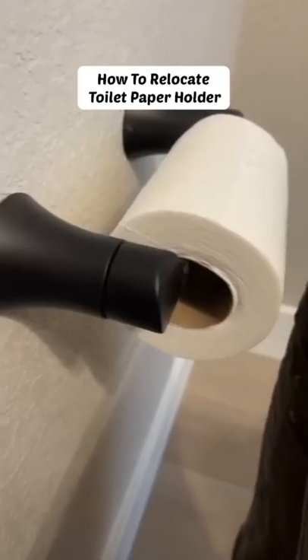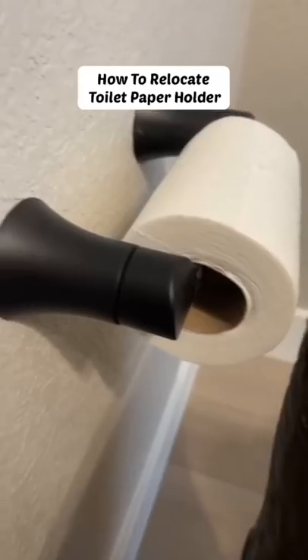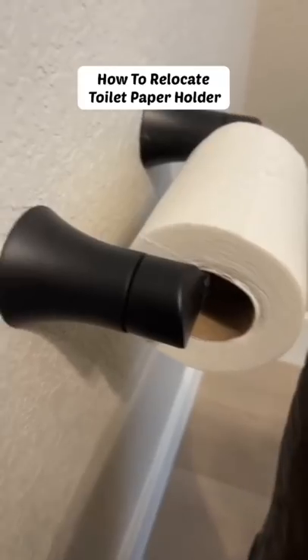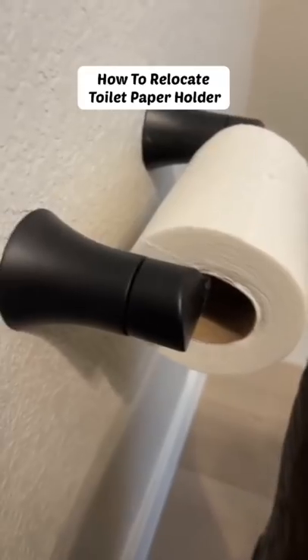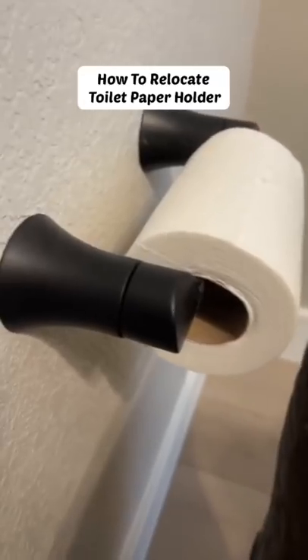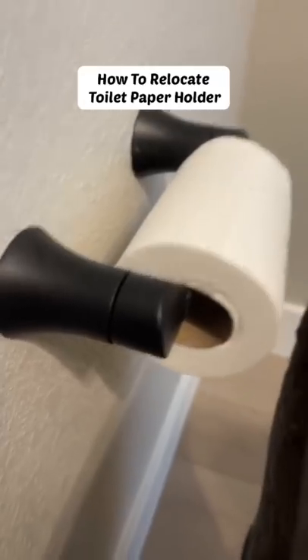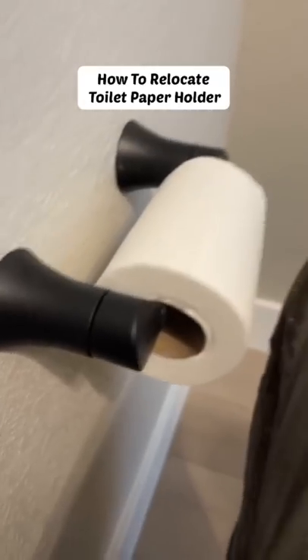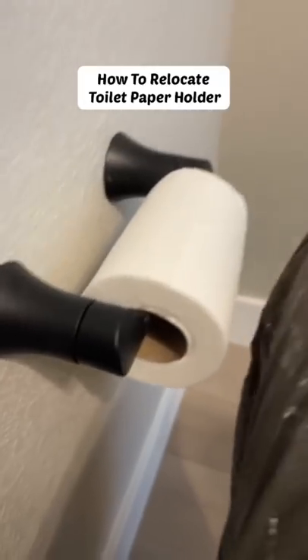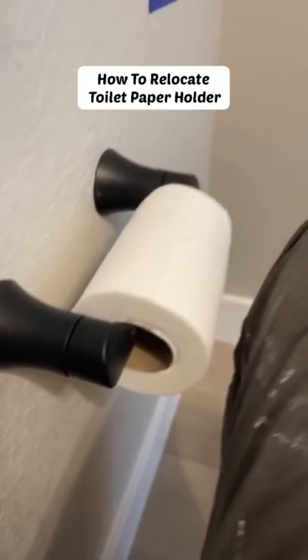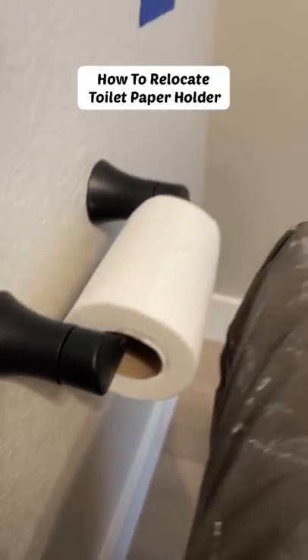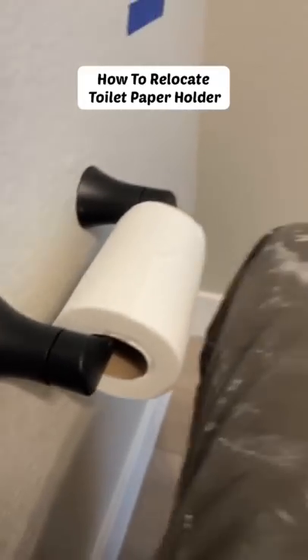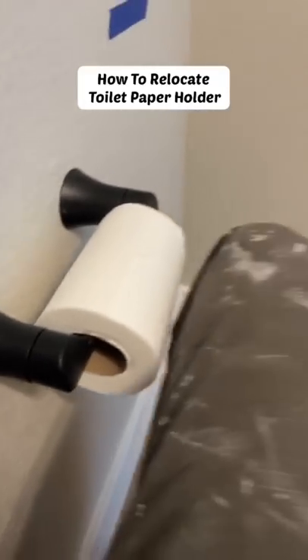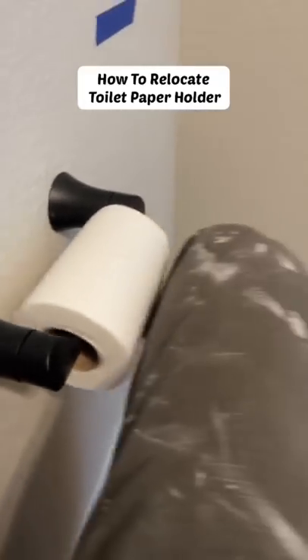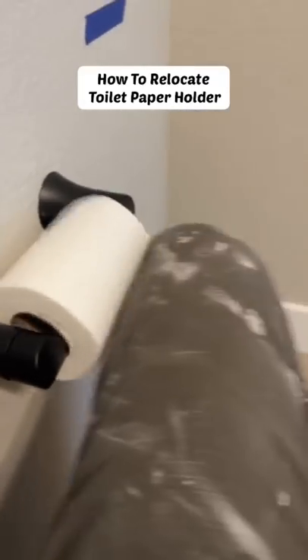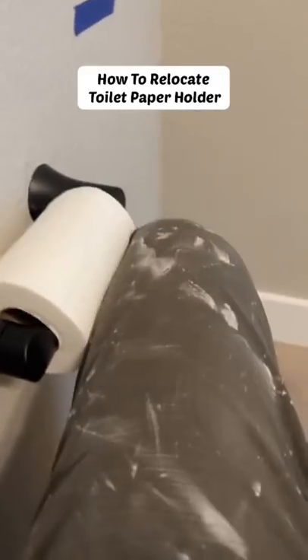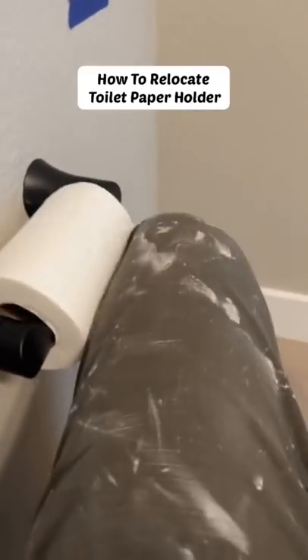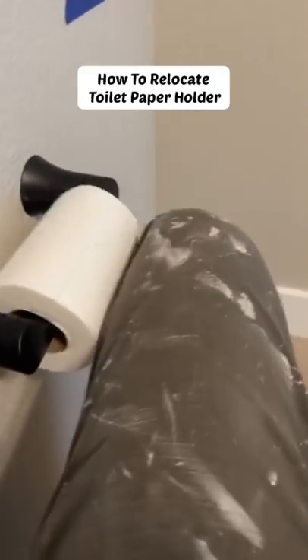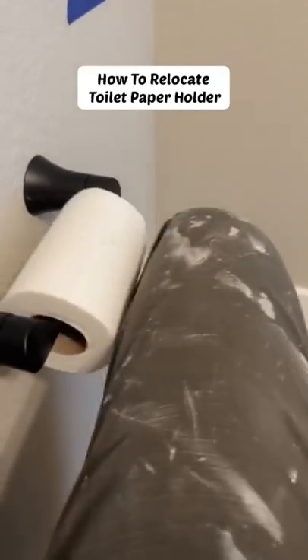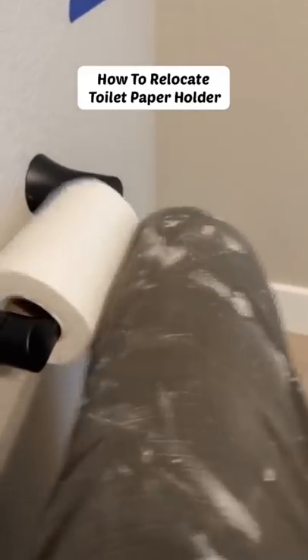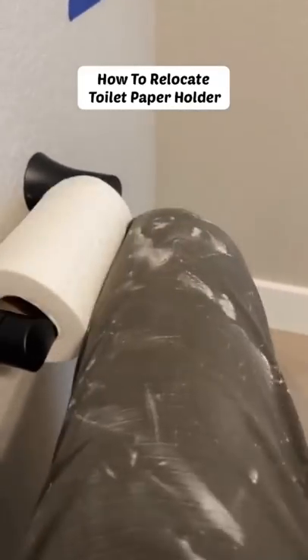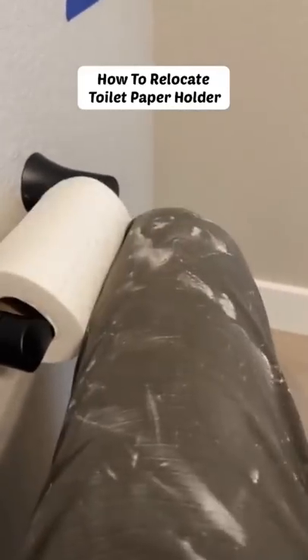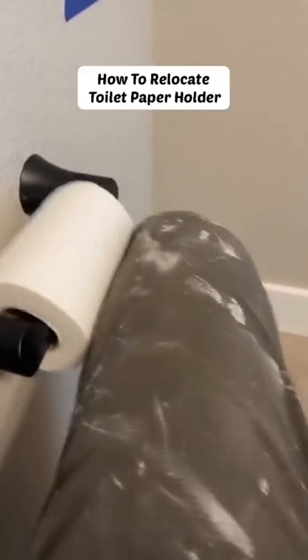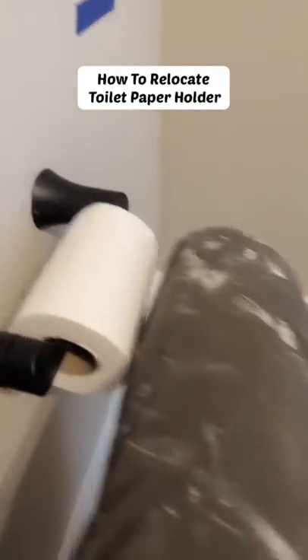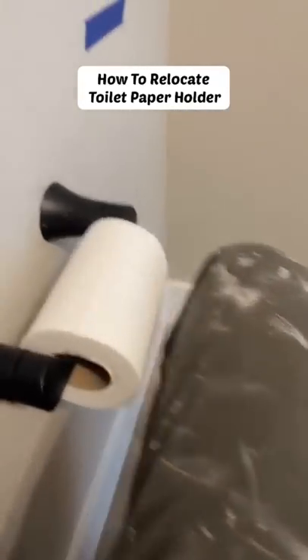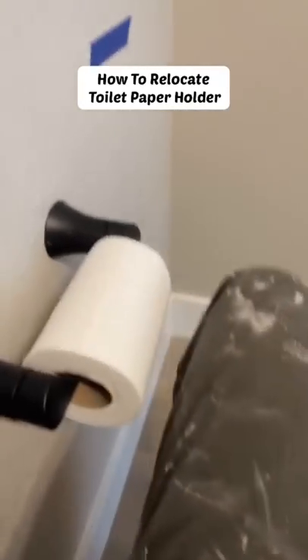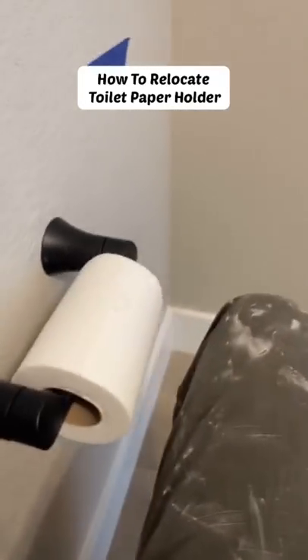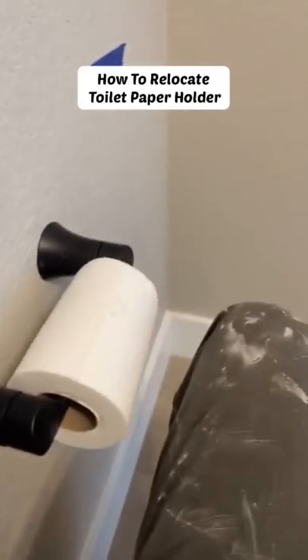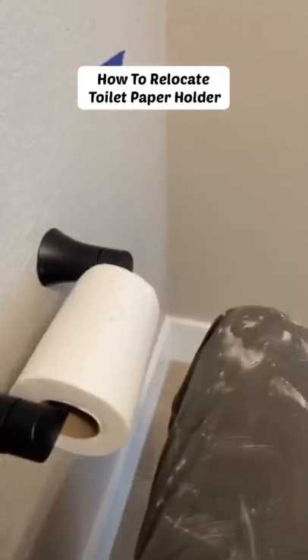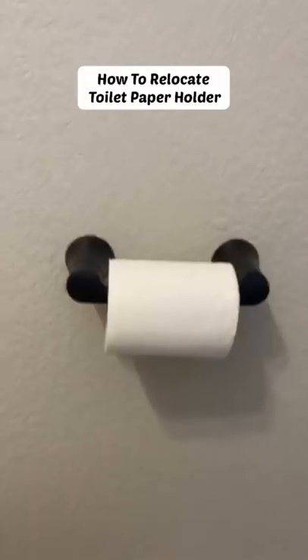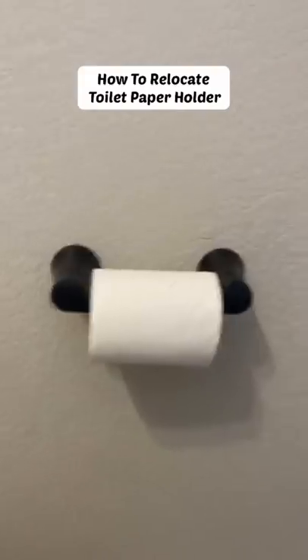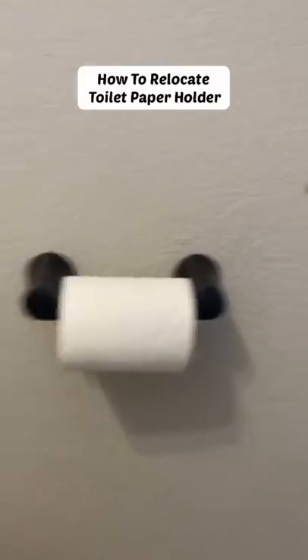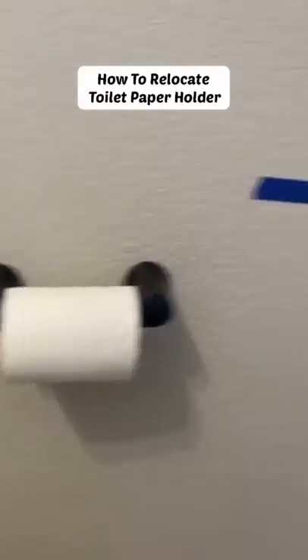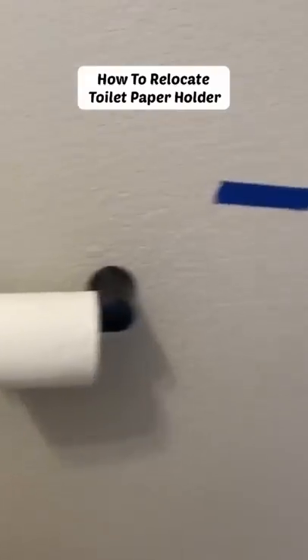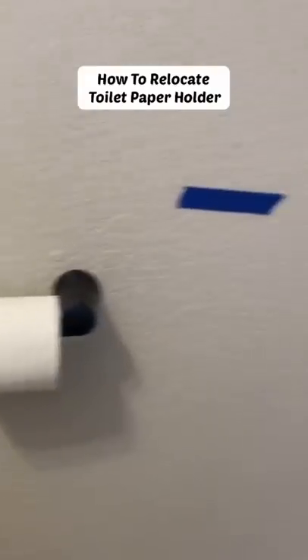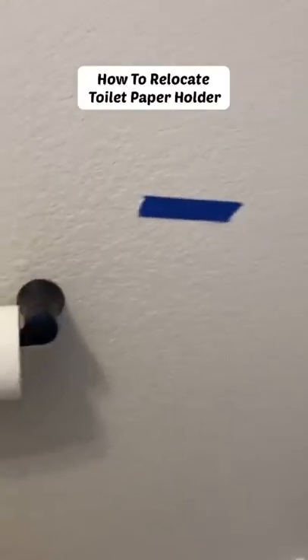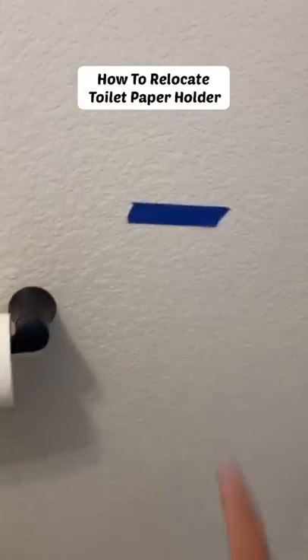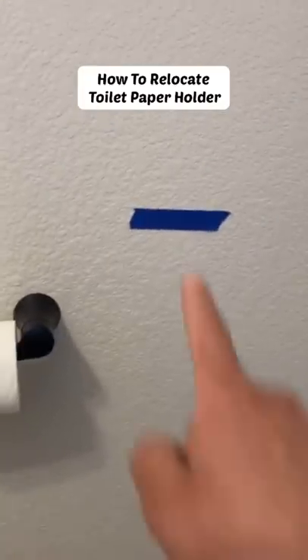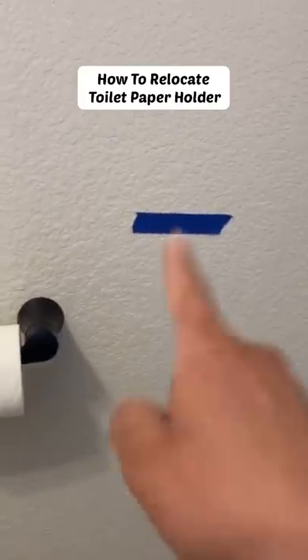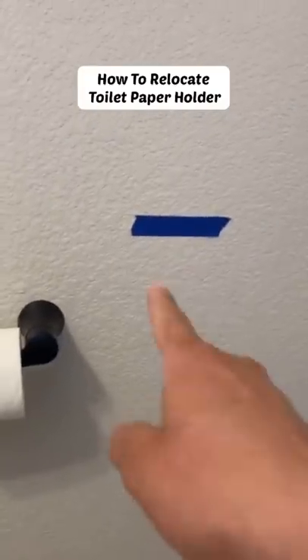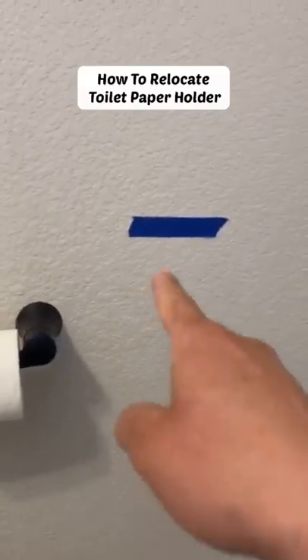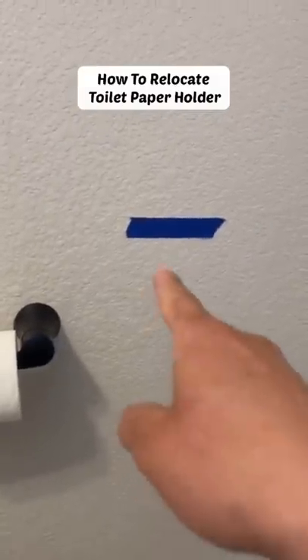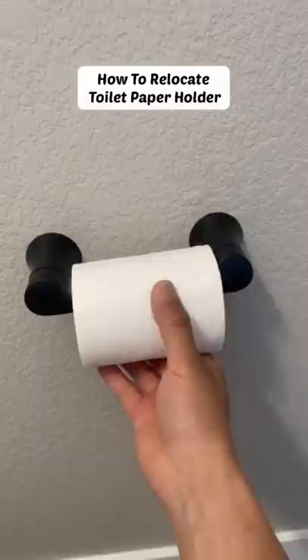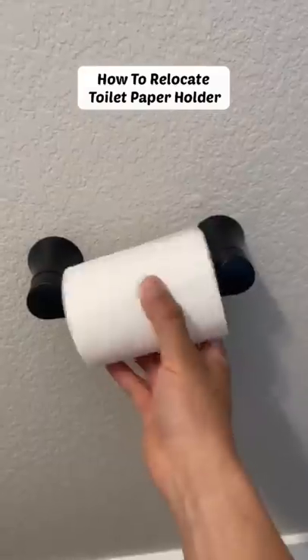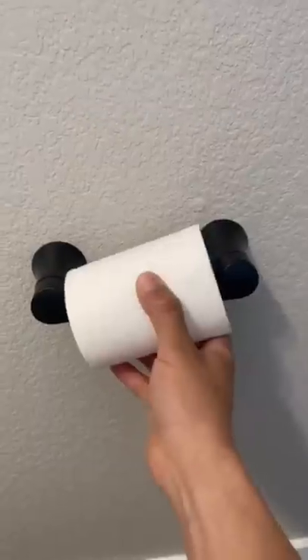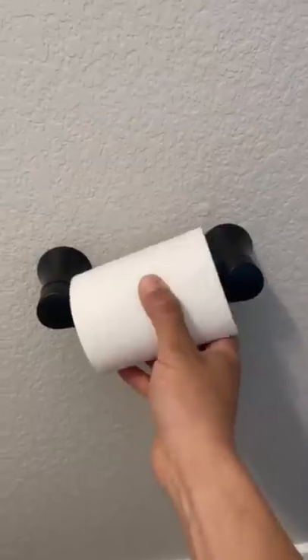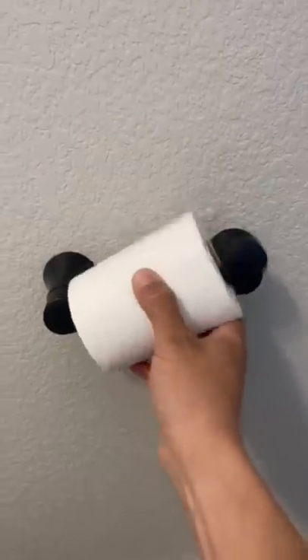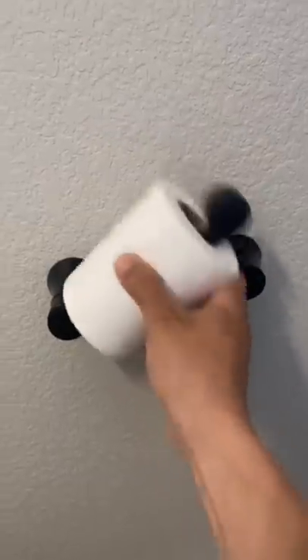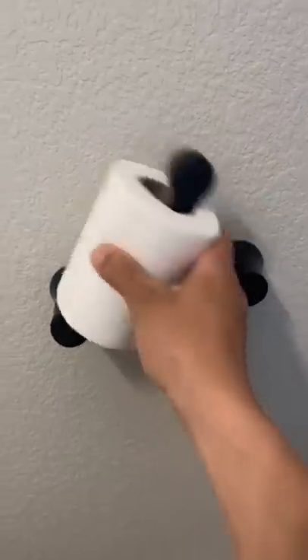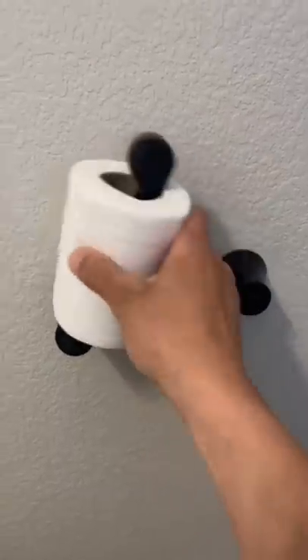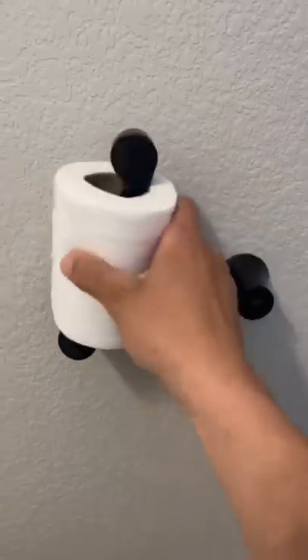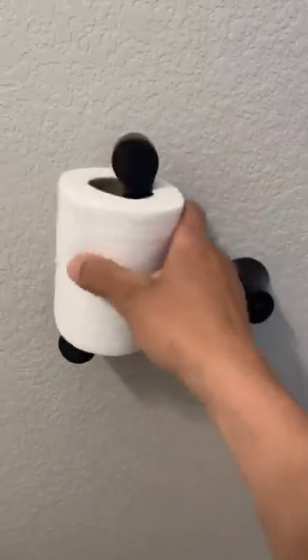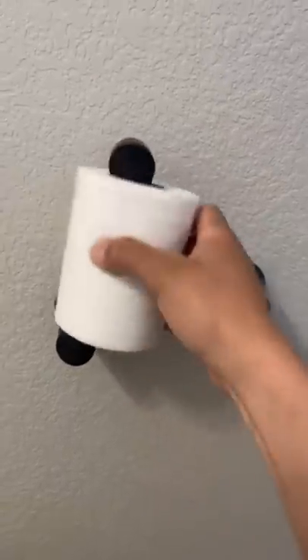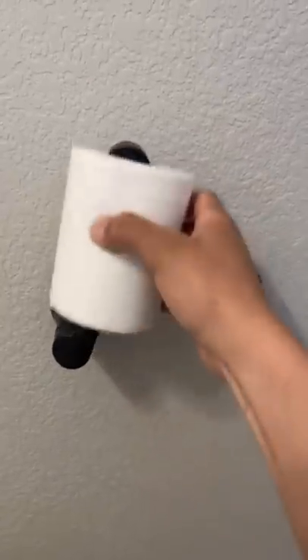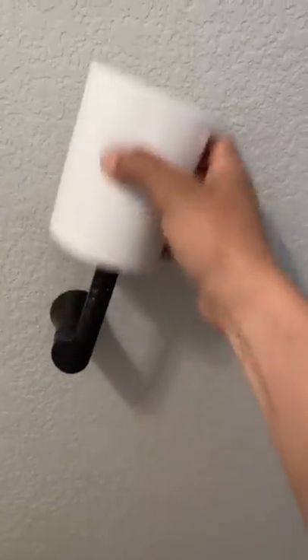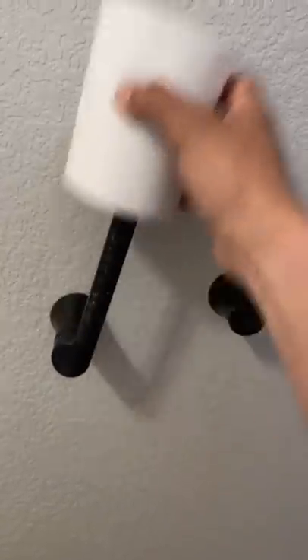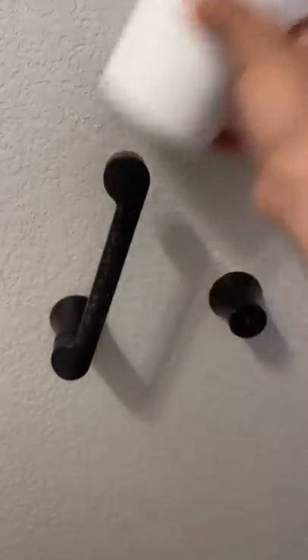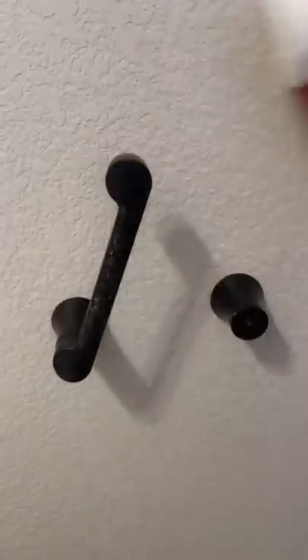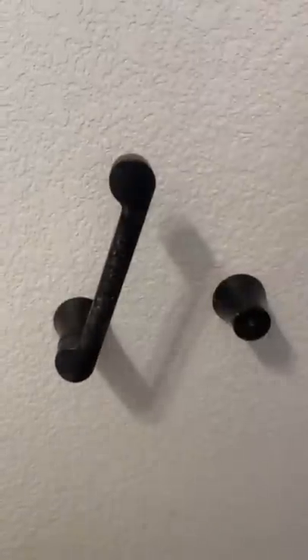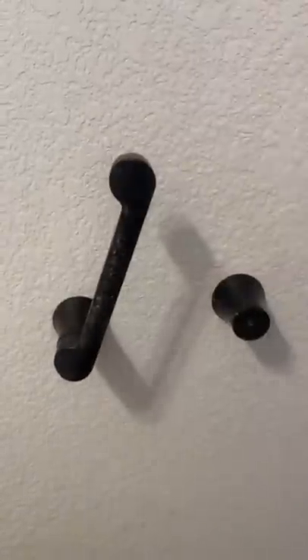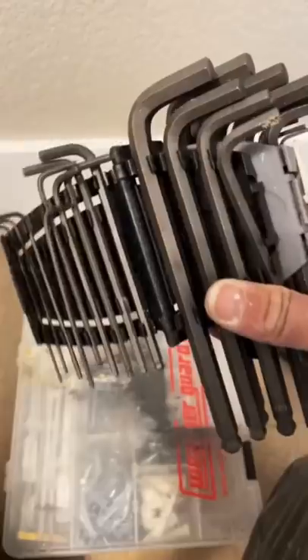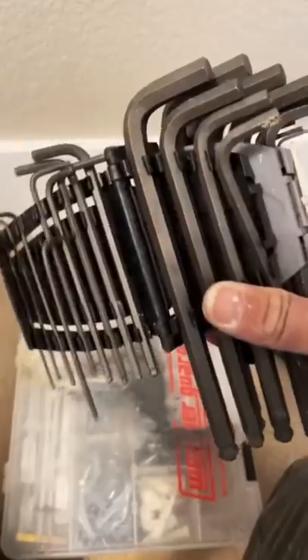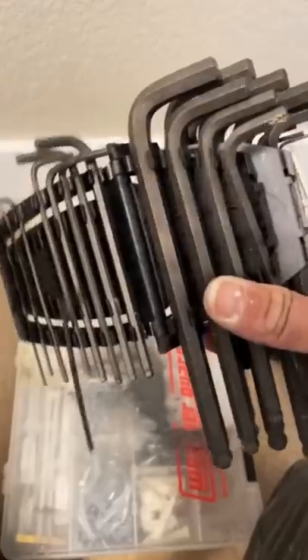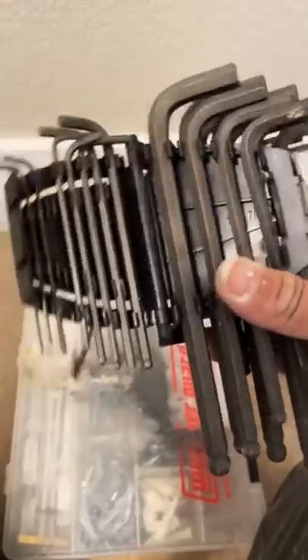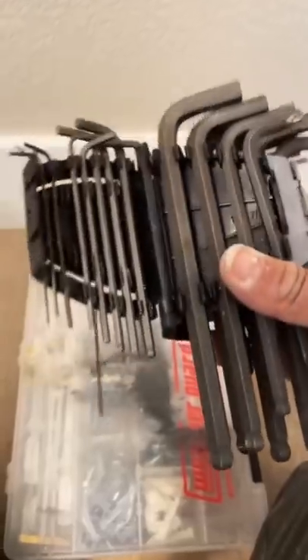Hey guys, Mr. Jalapeno here. So the homeowners didn't like the location of this toilet paper holder. They wanted it right there where that blue tape is, and I said no problem.